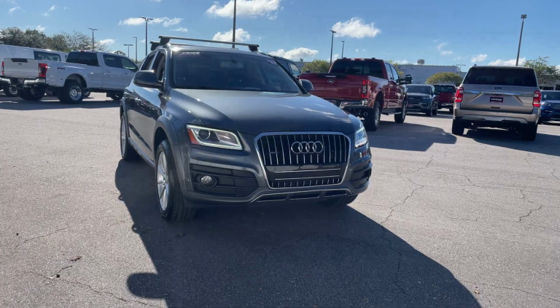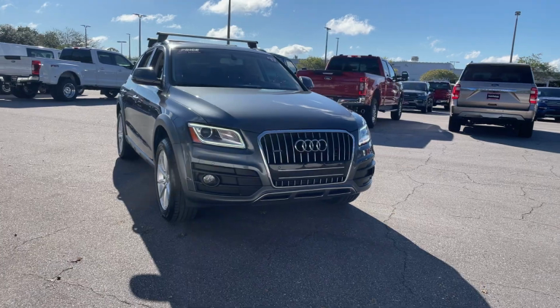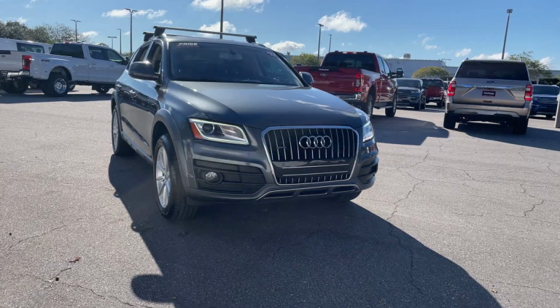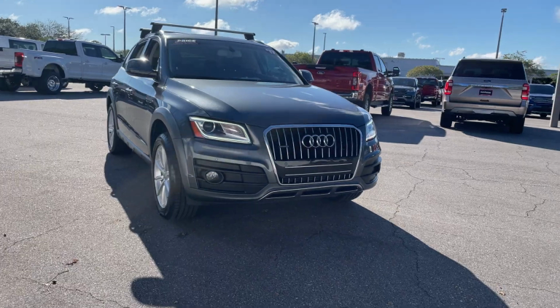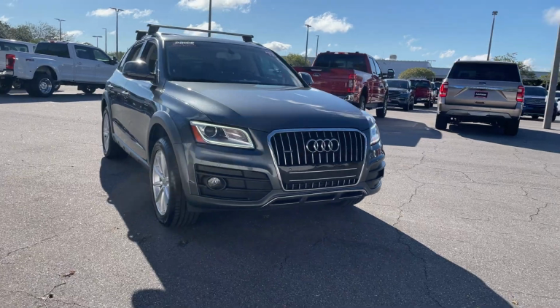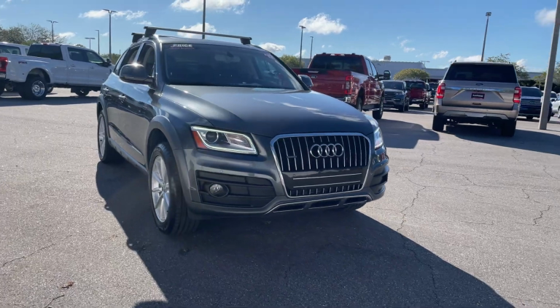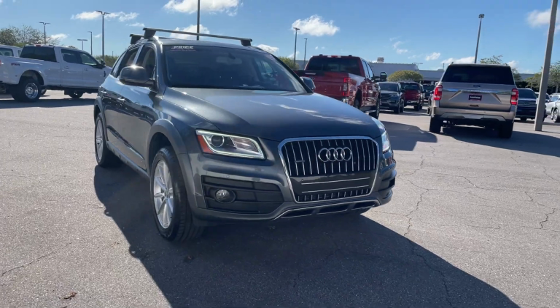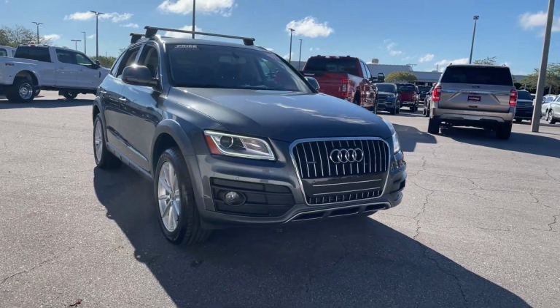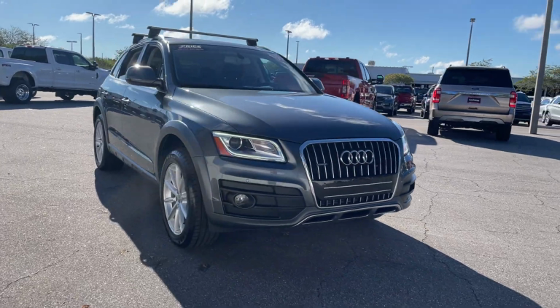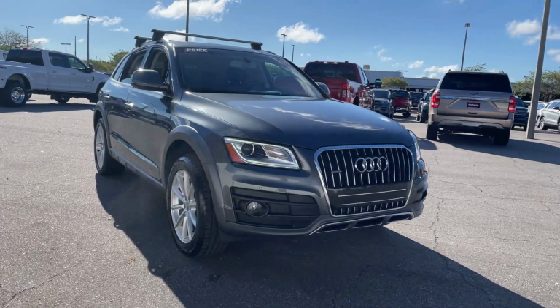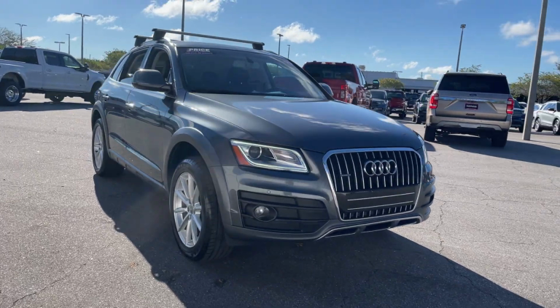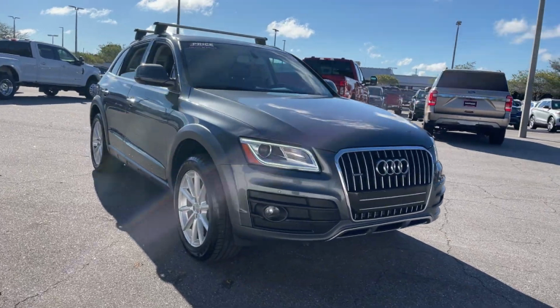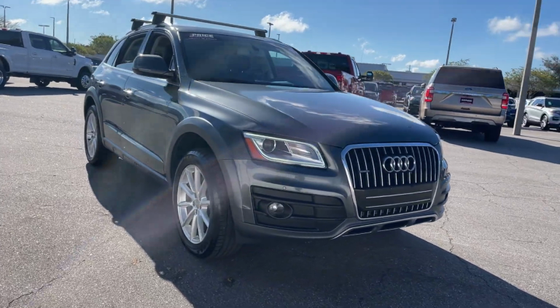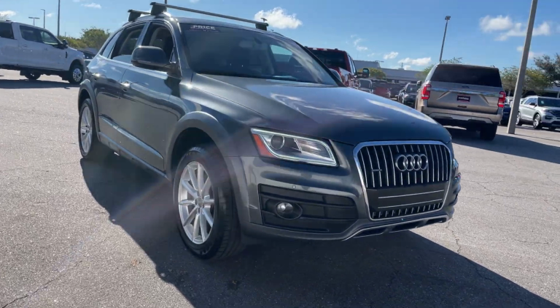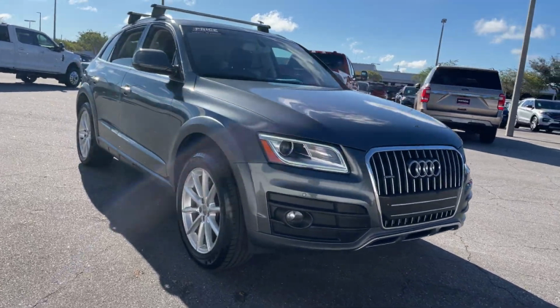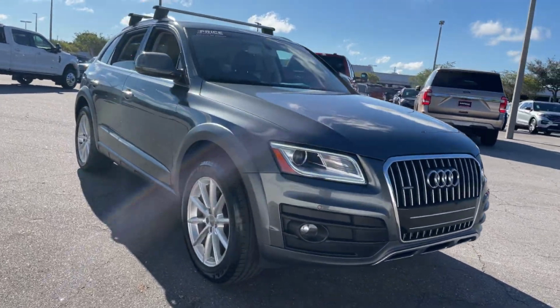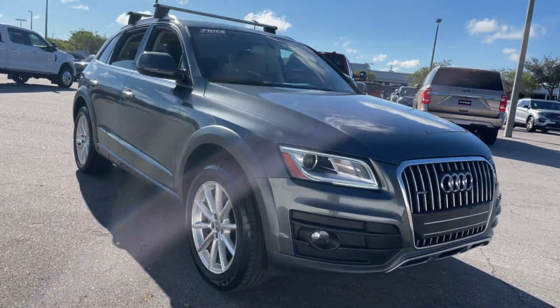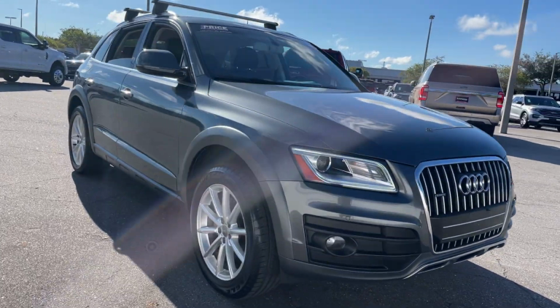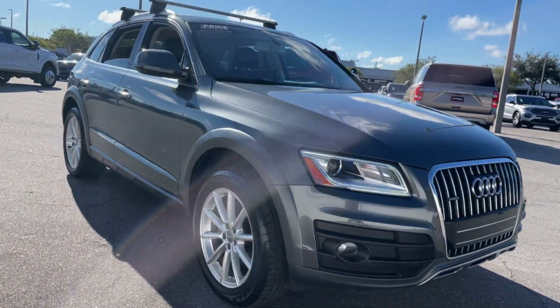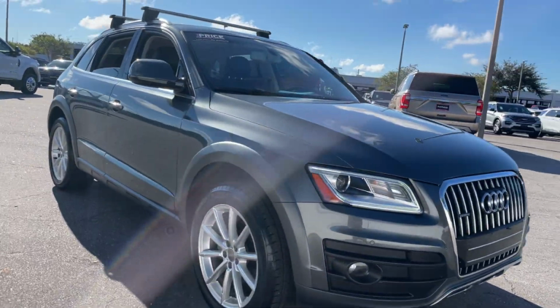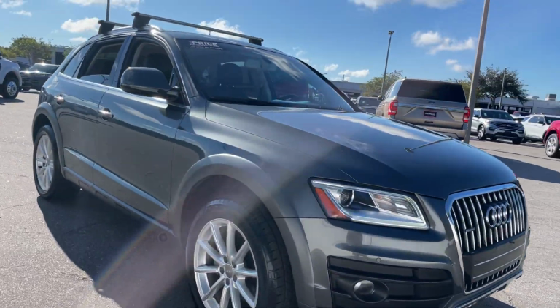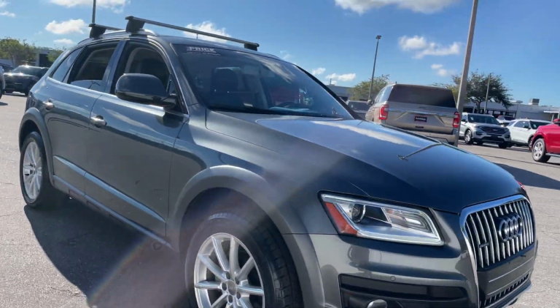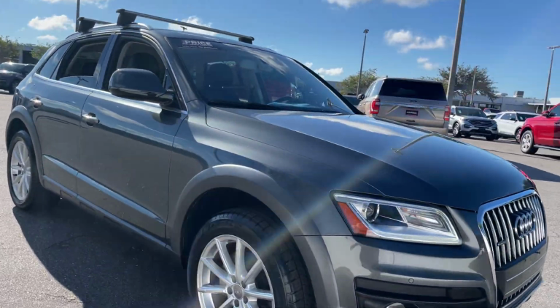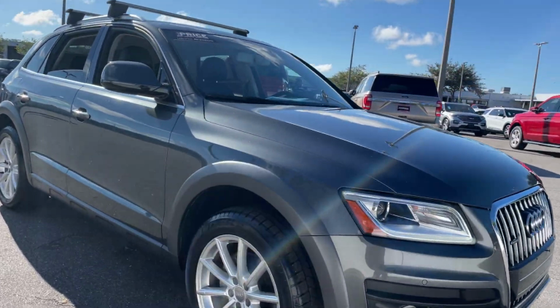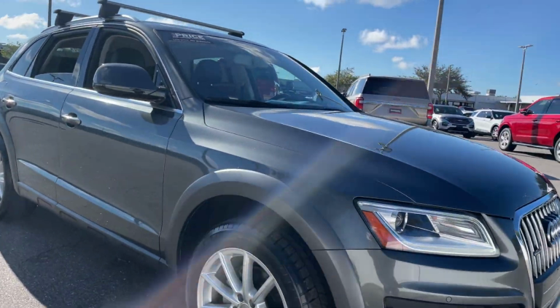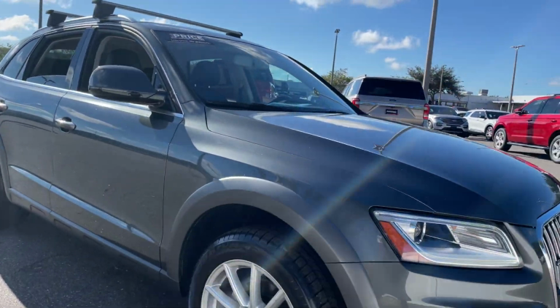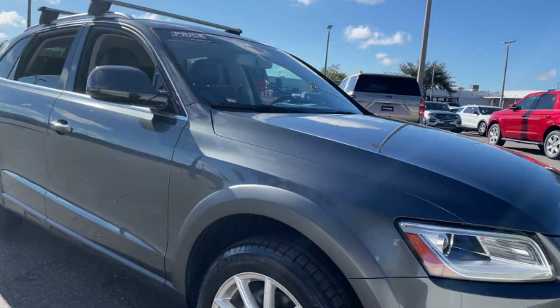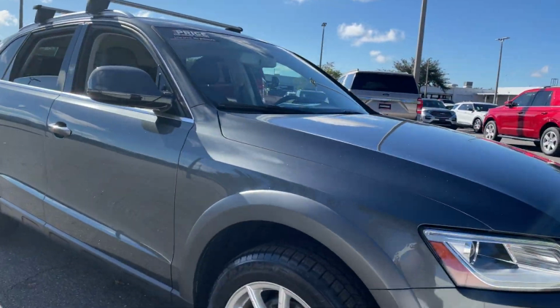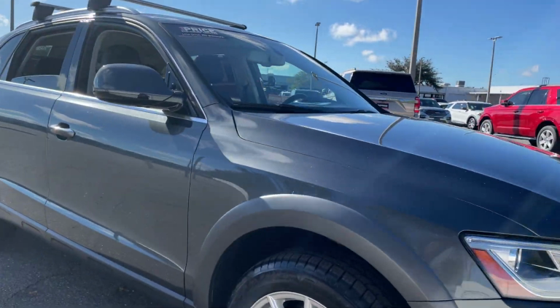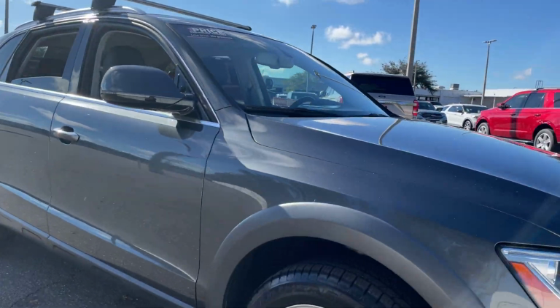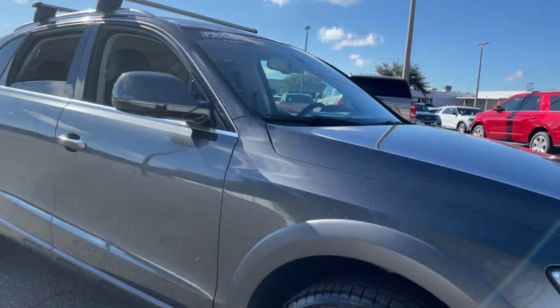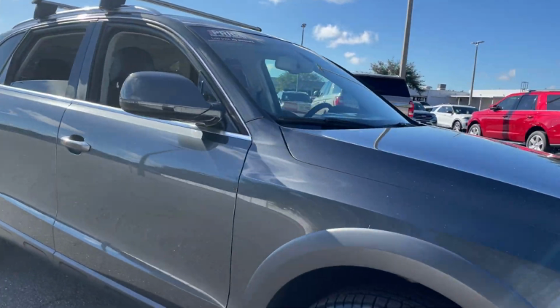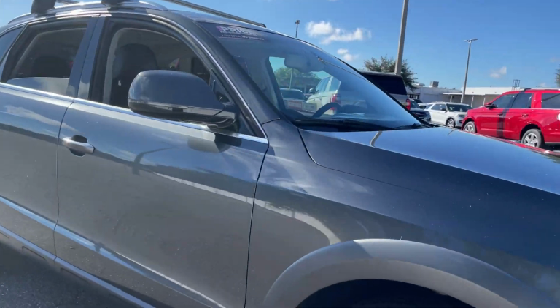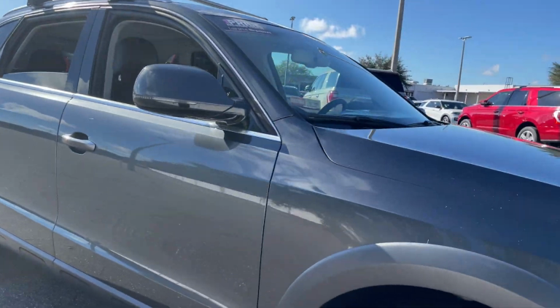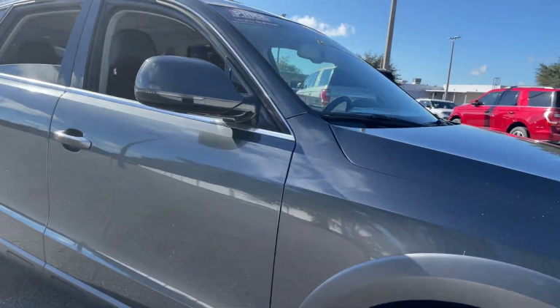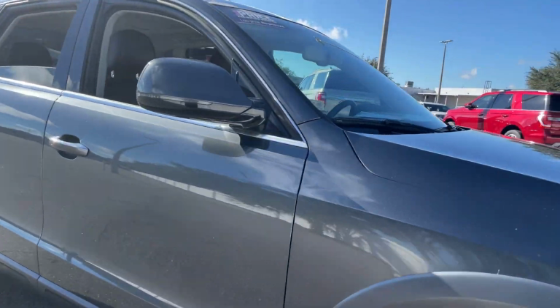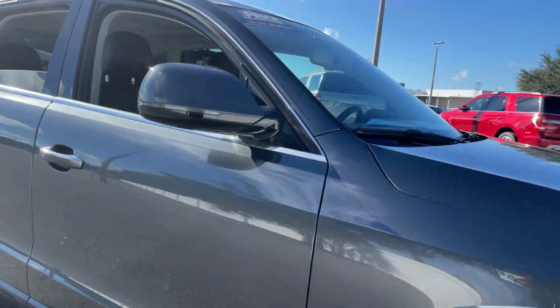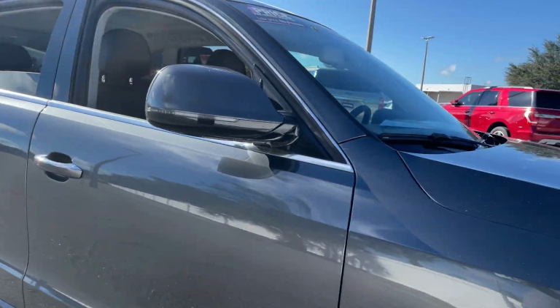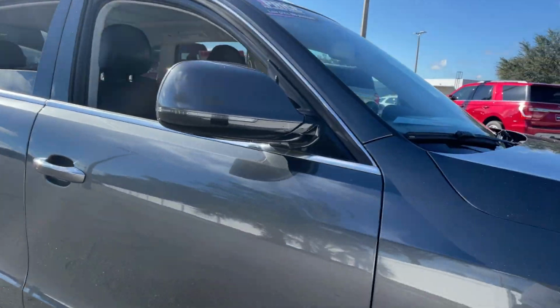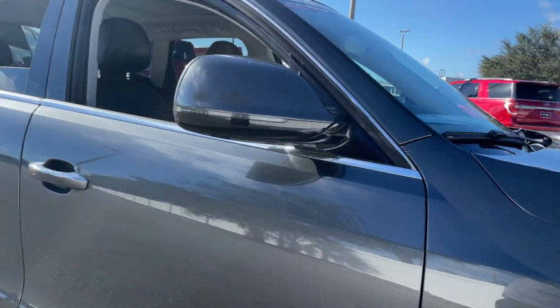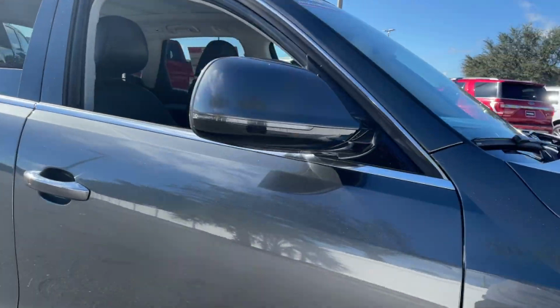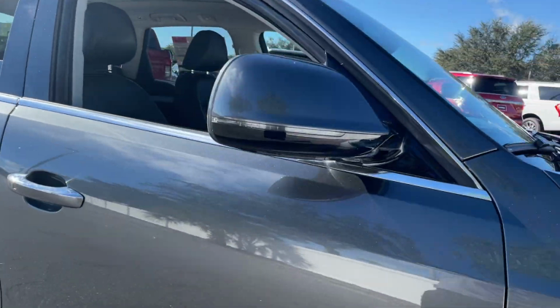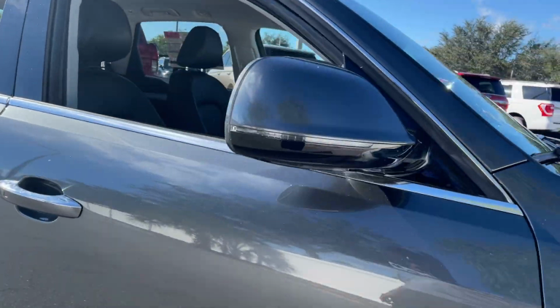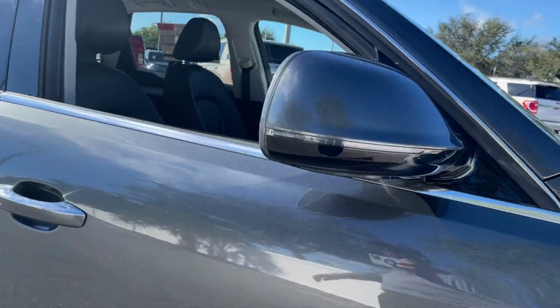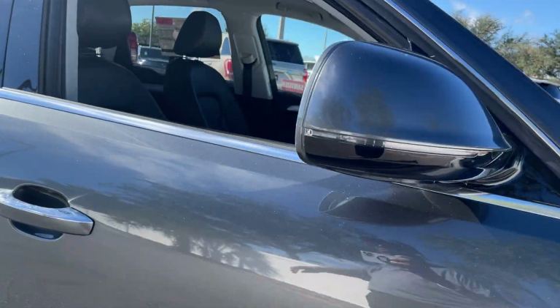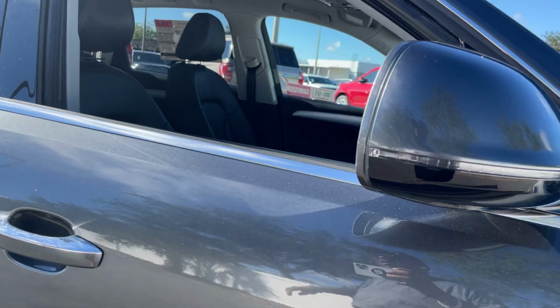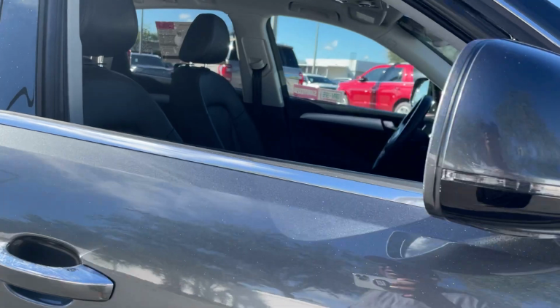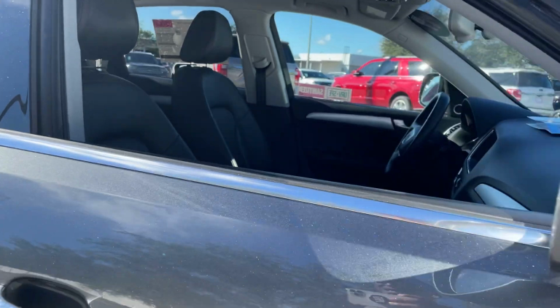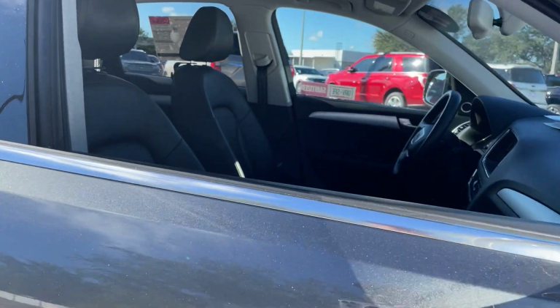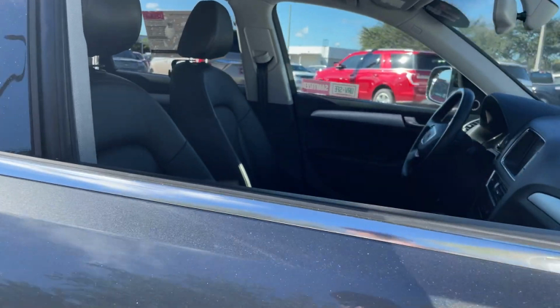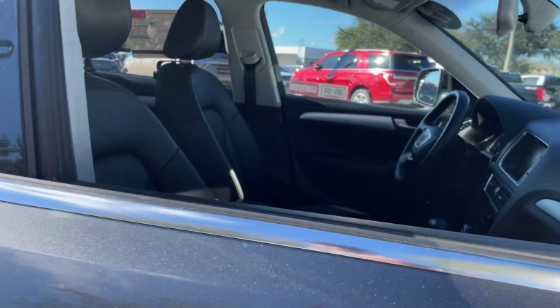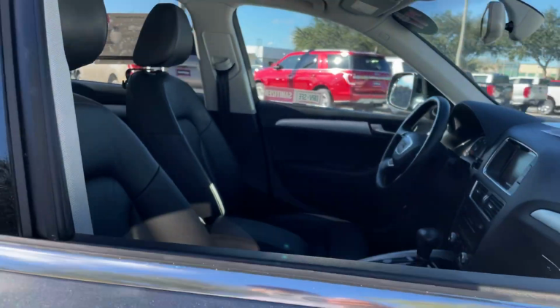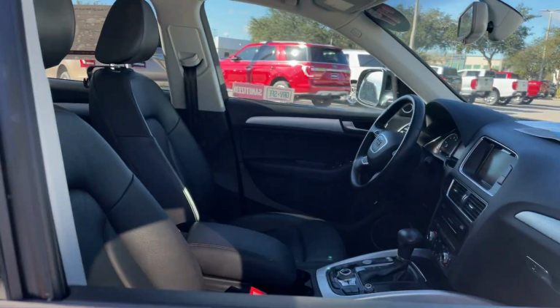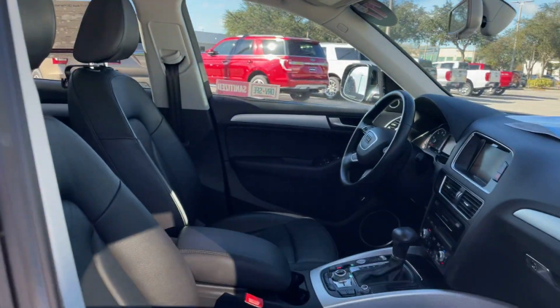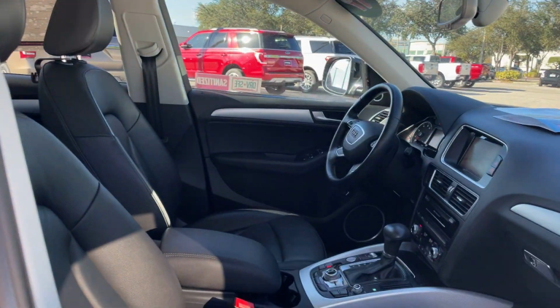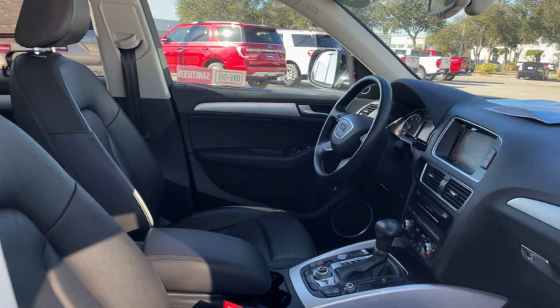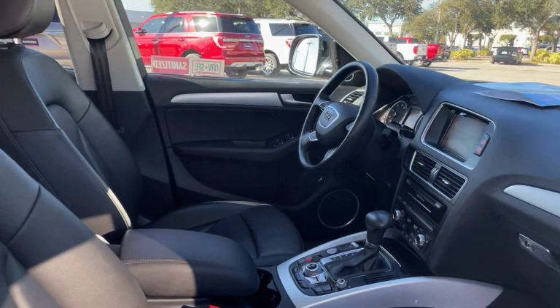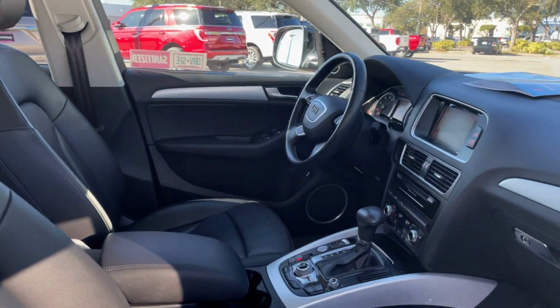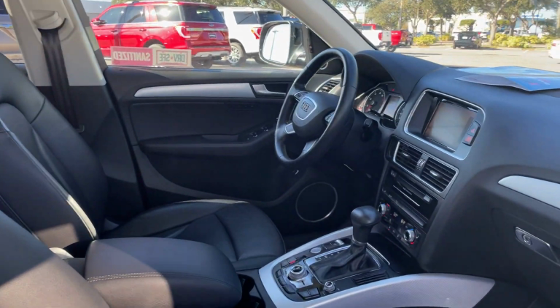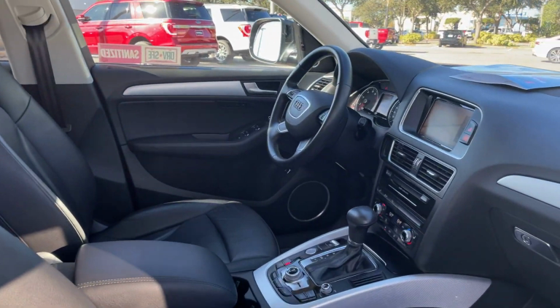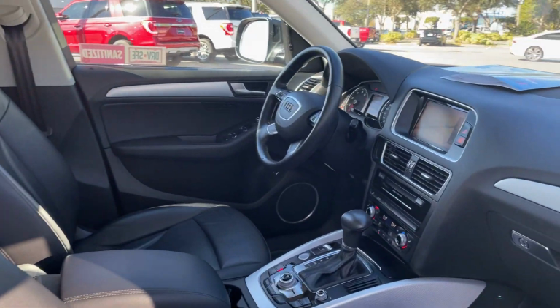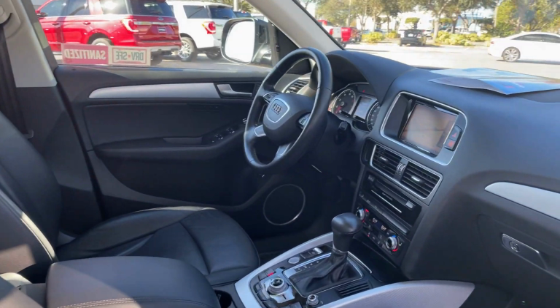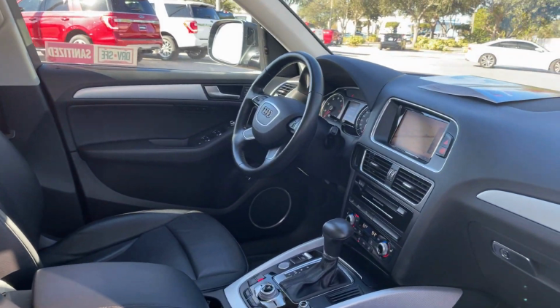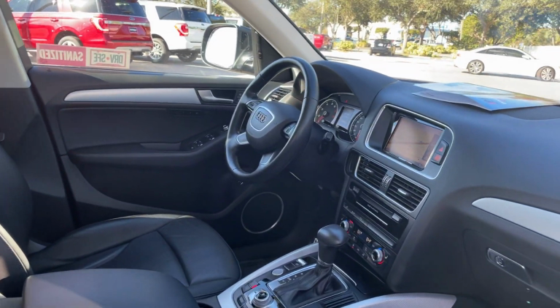This is the 2017 Audi Q5, gray over black leather interior.